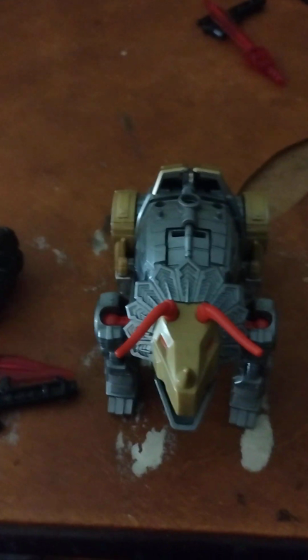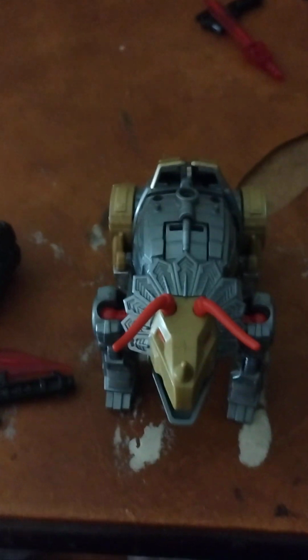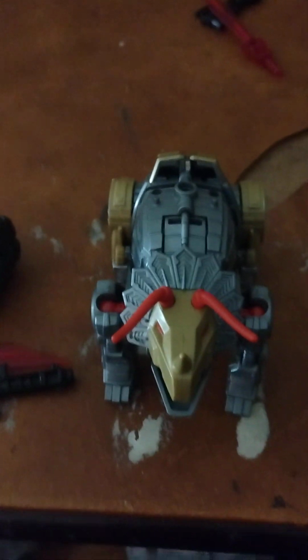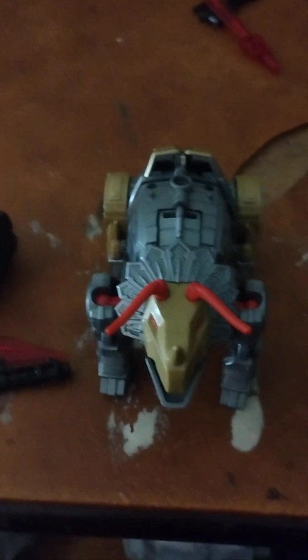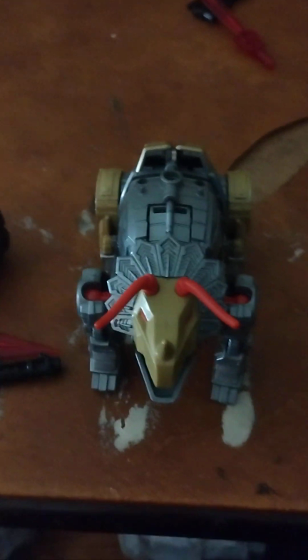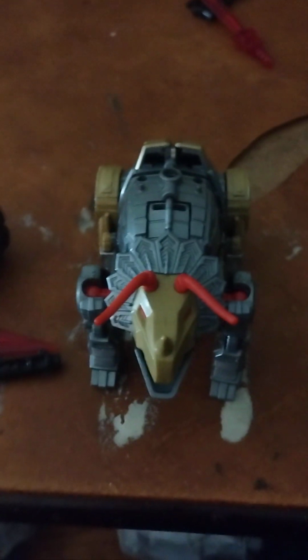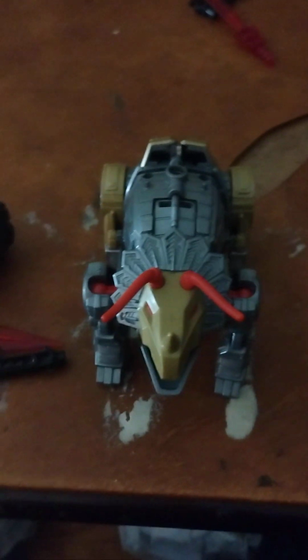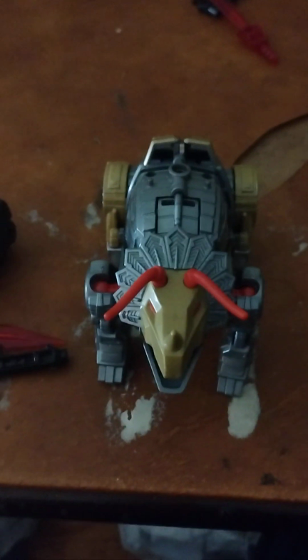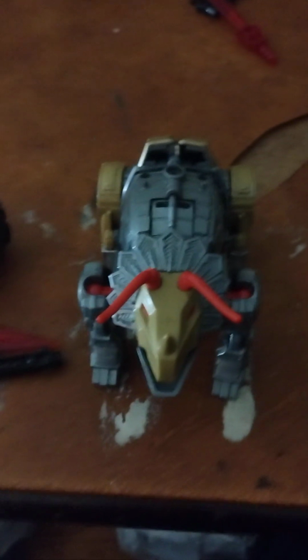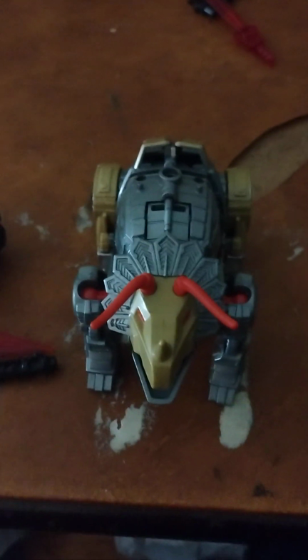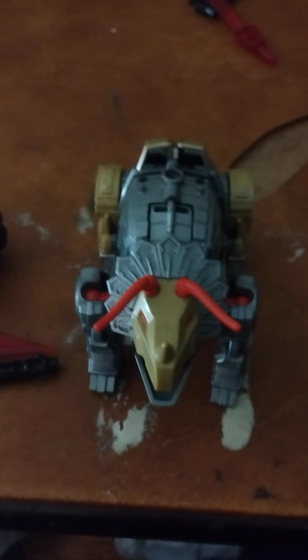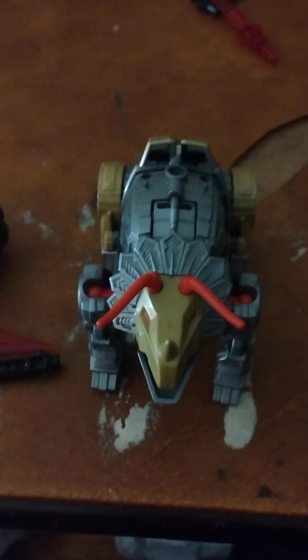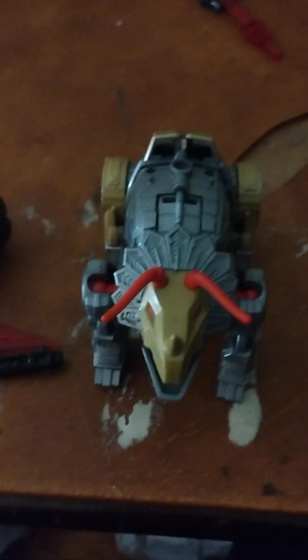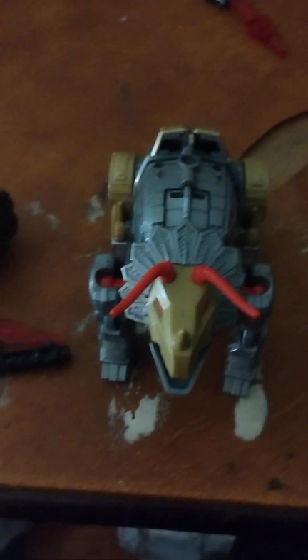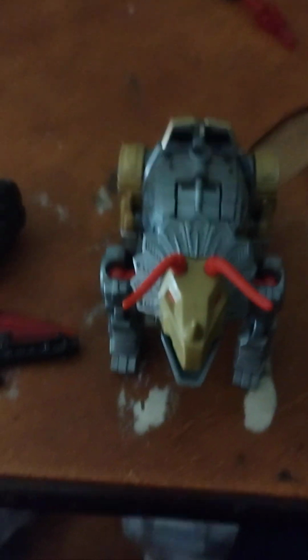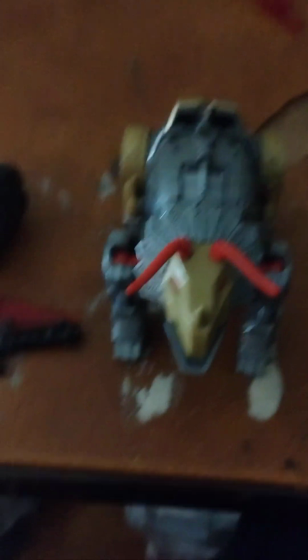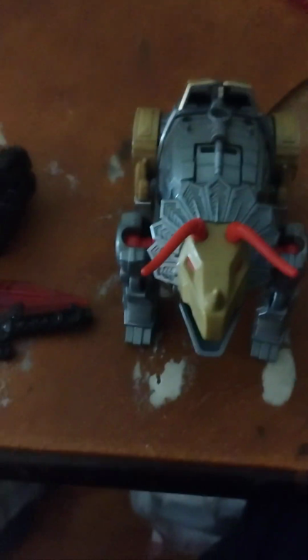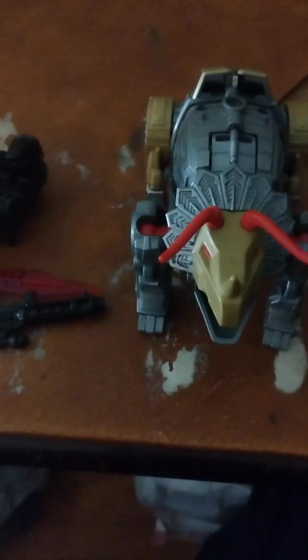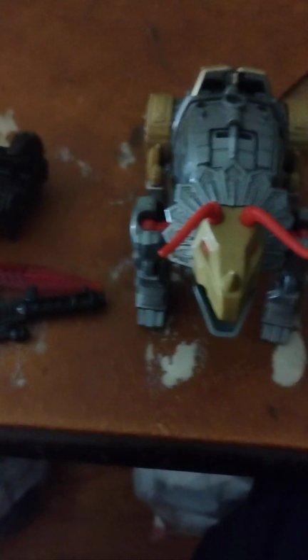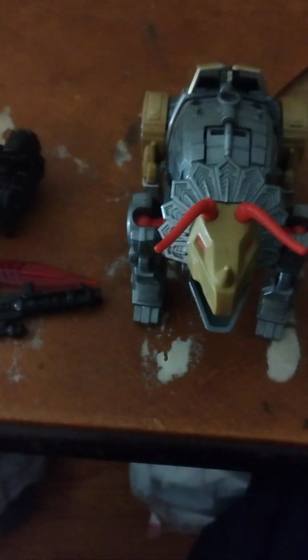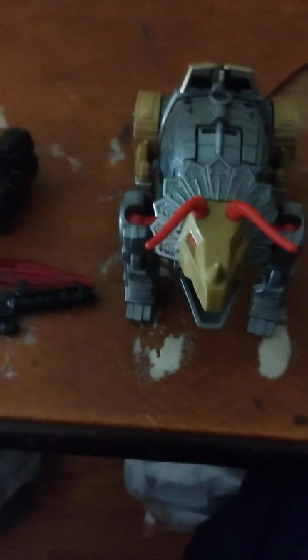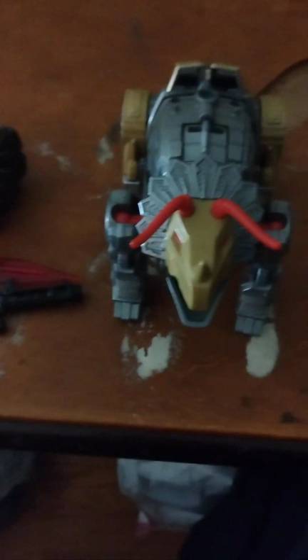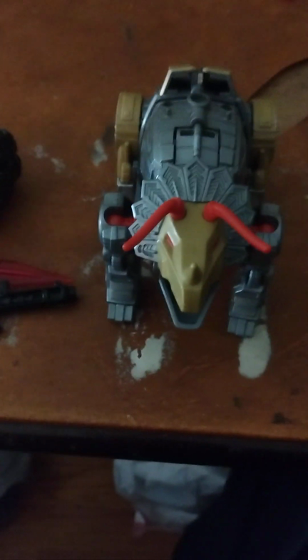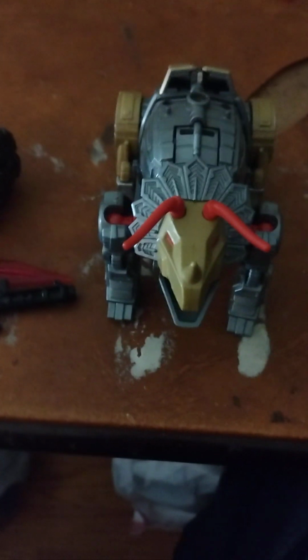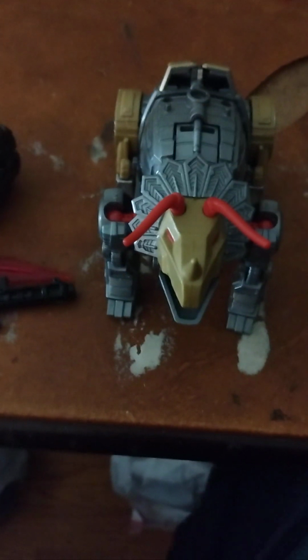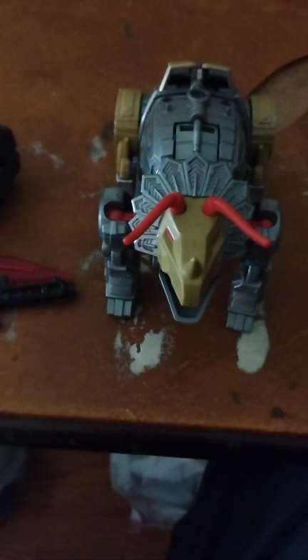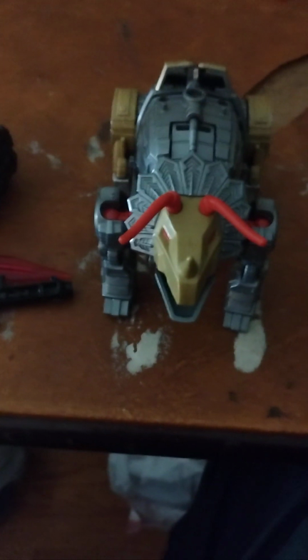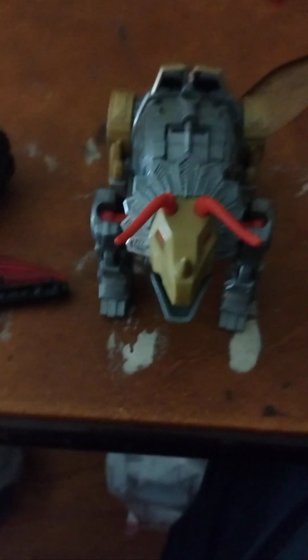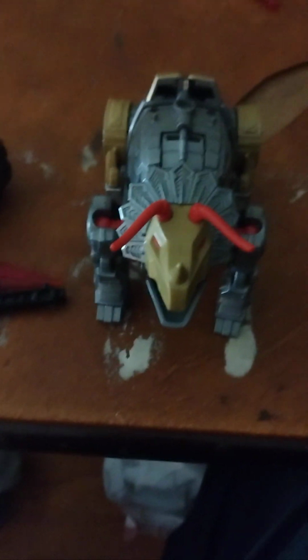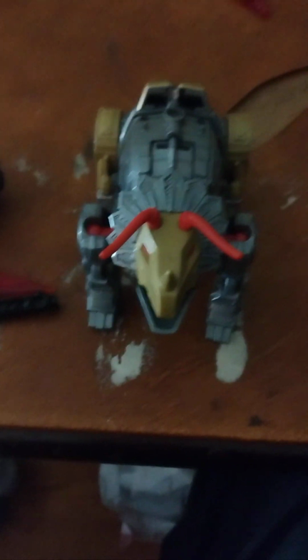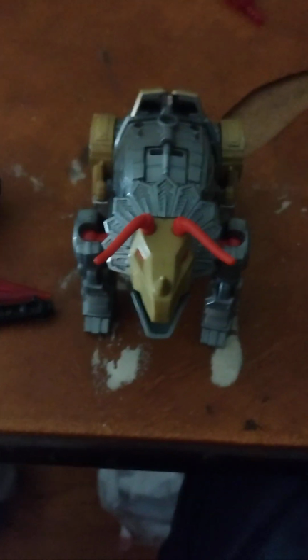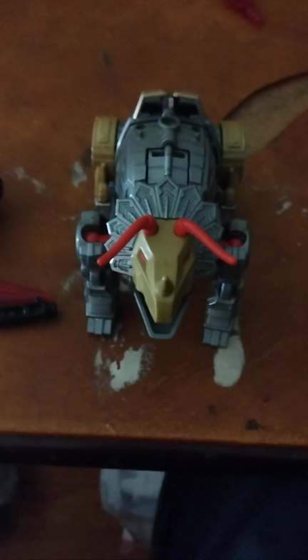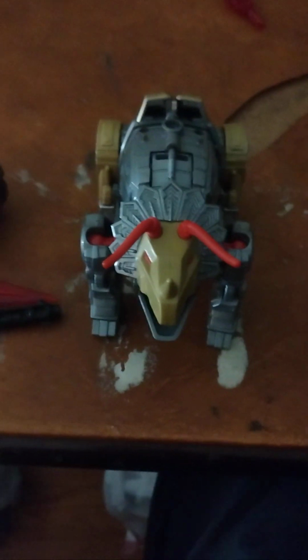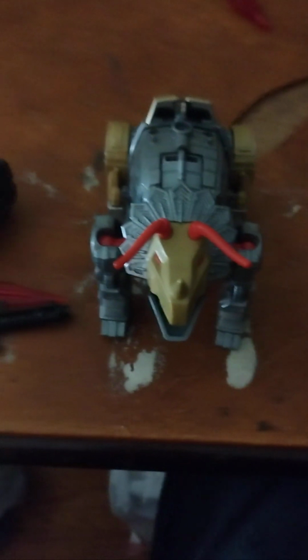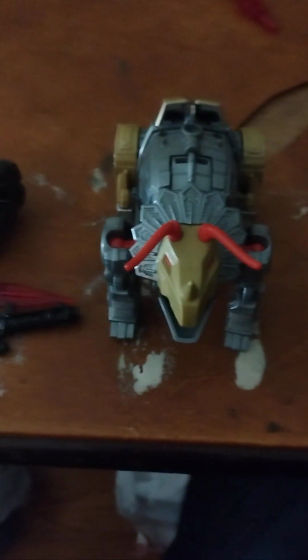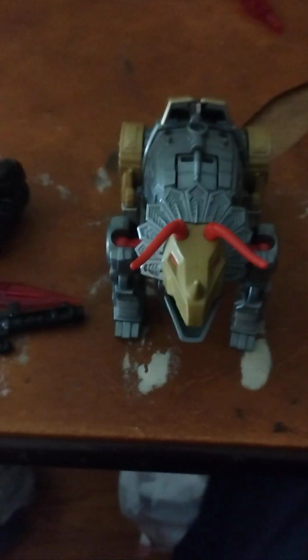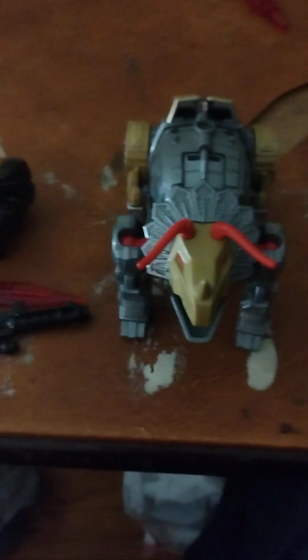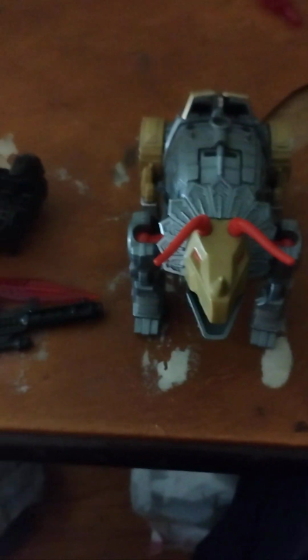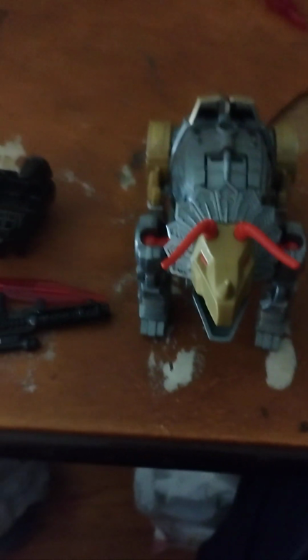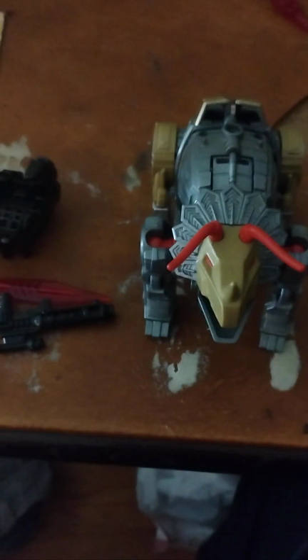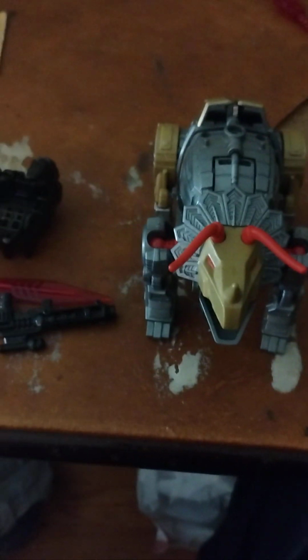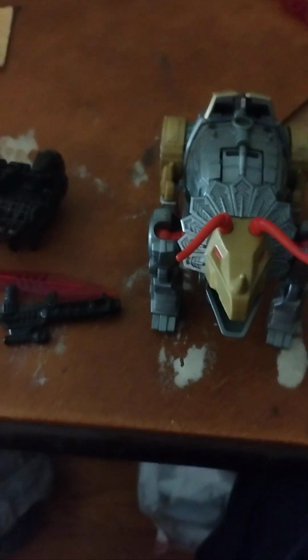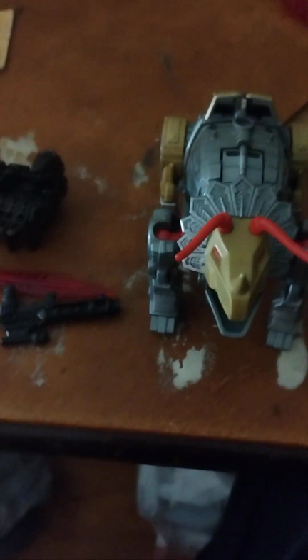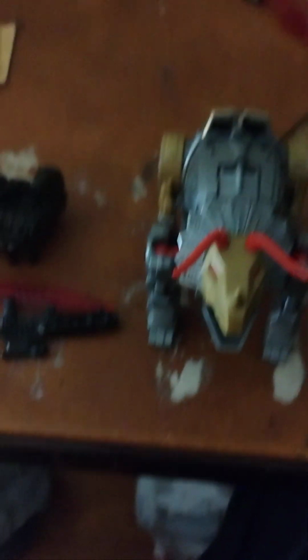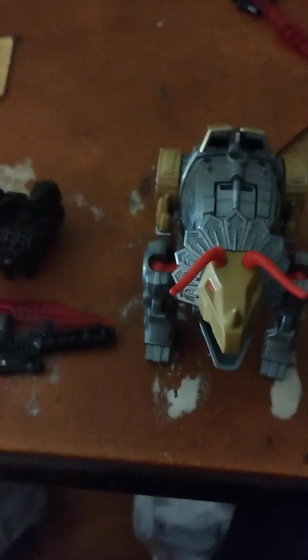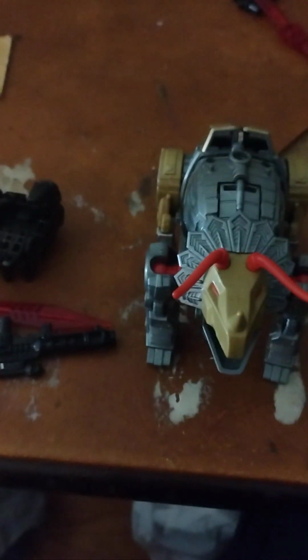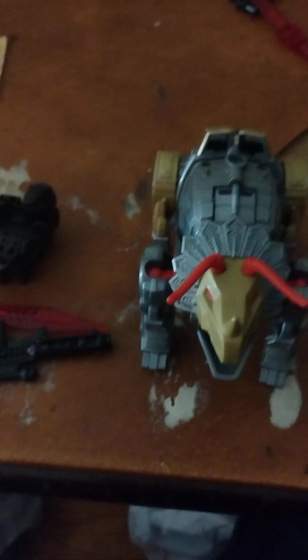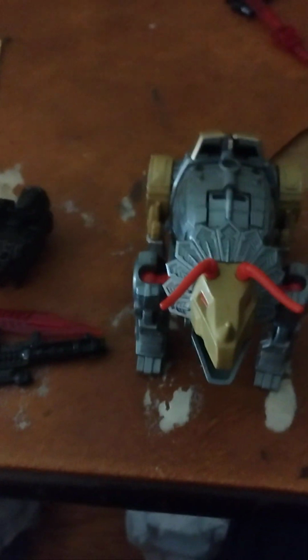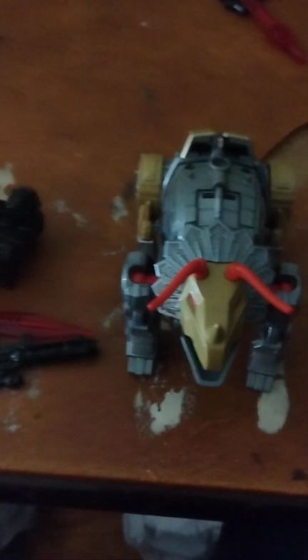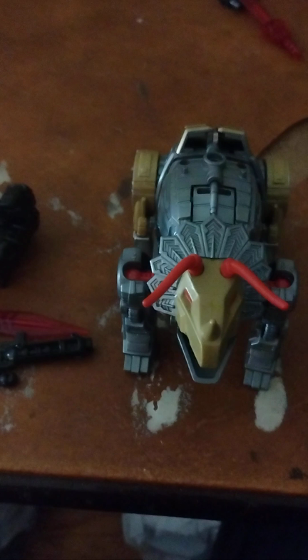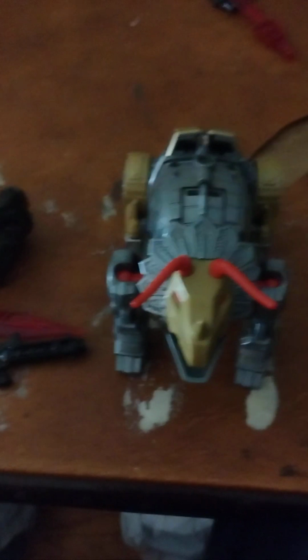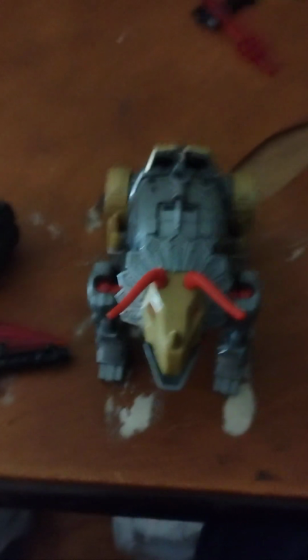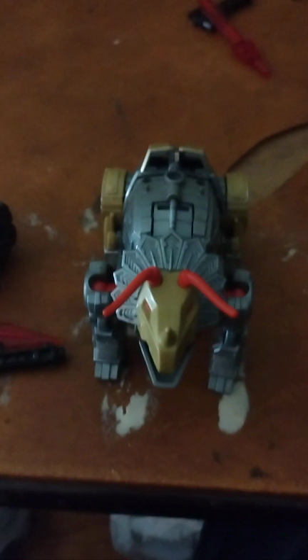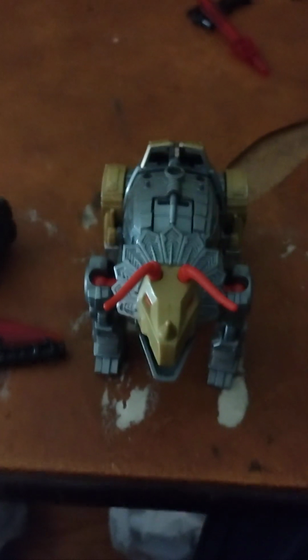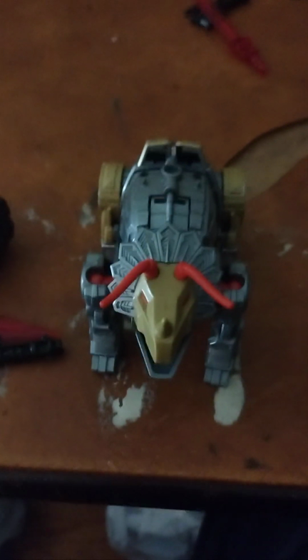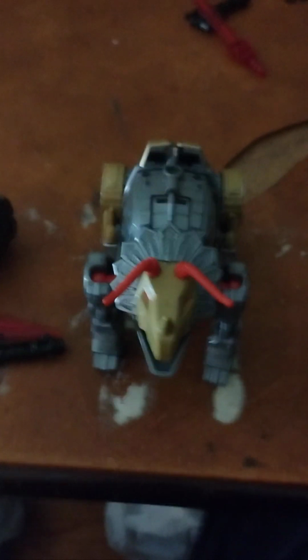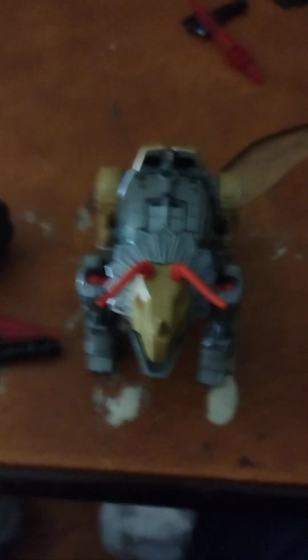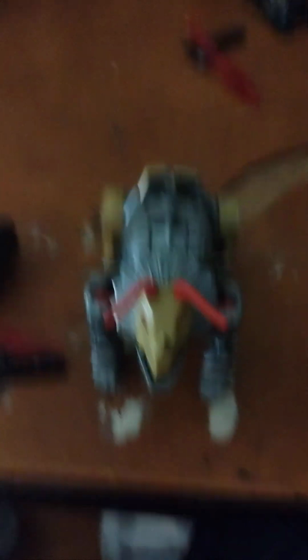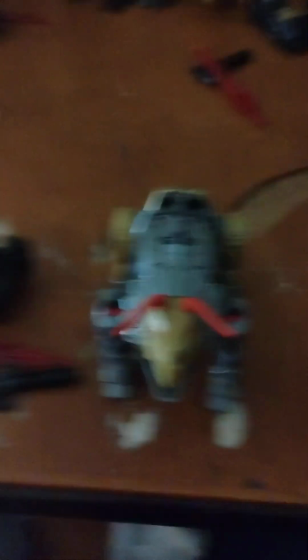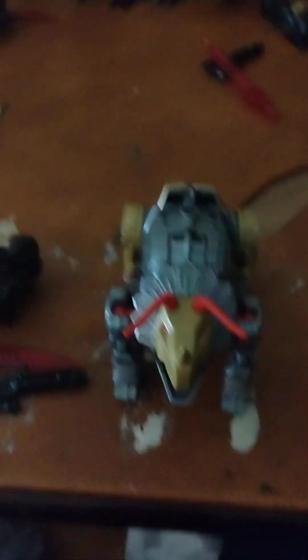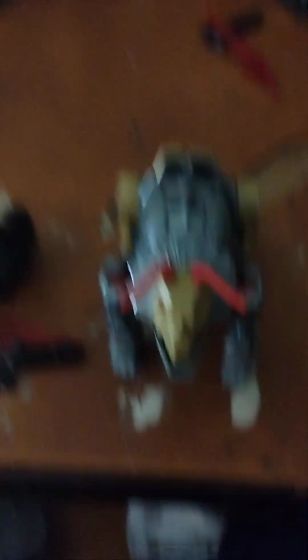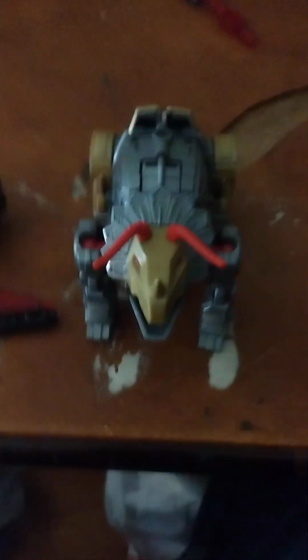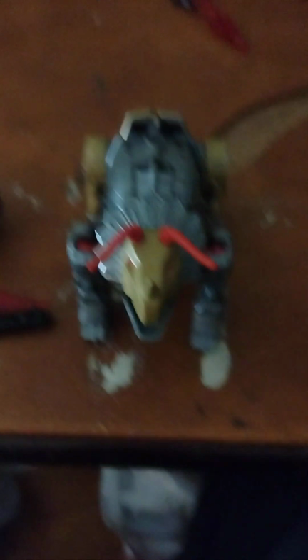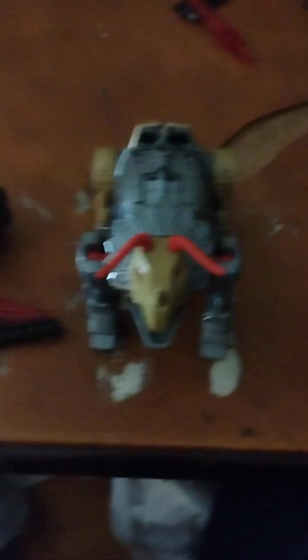Greetings, welcome to the first official Transformers Monsters Month video on Slag.